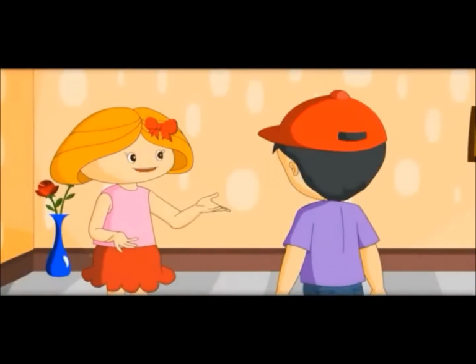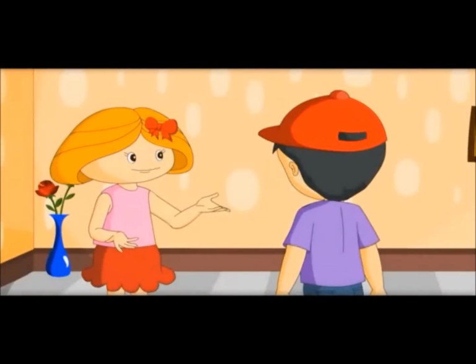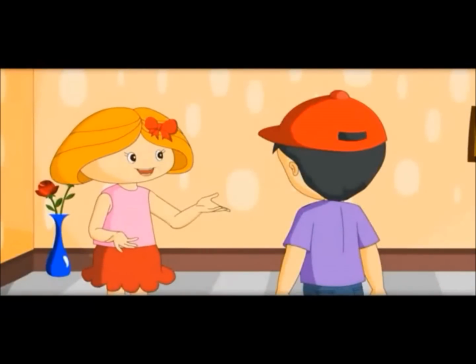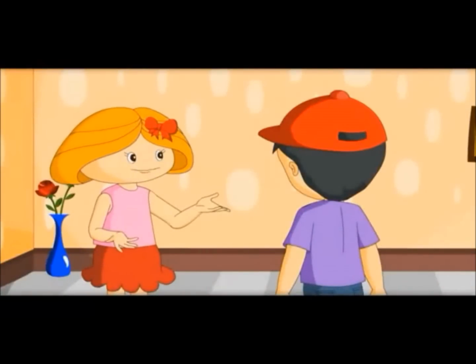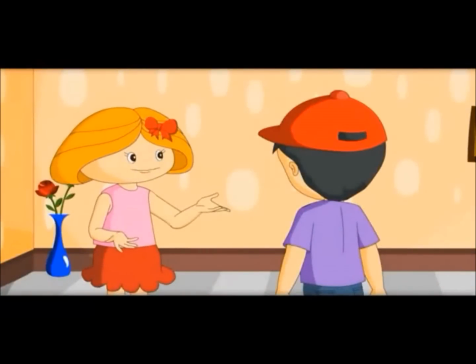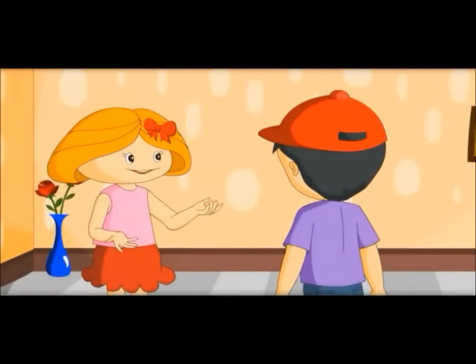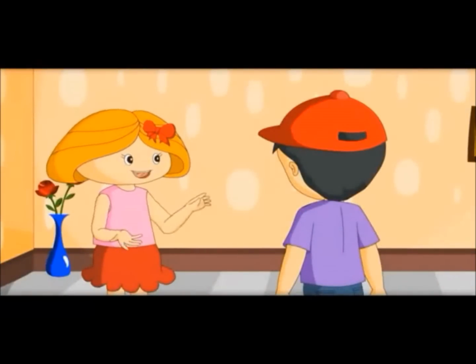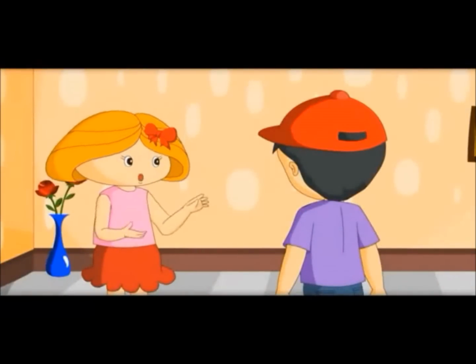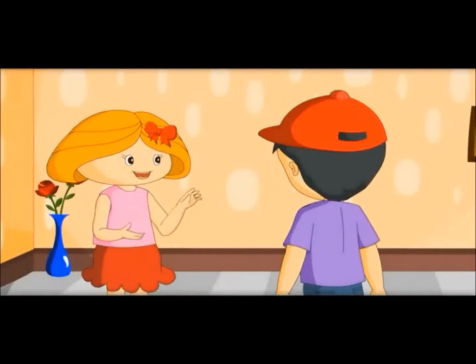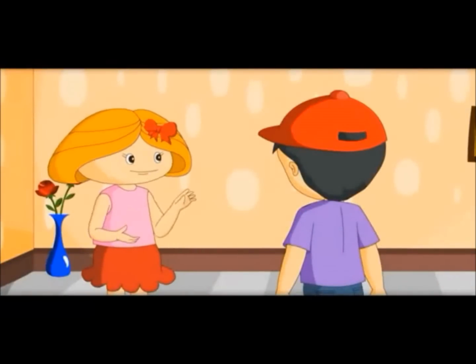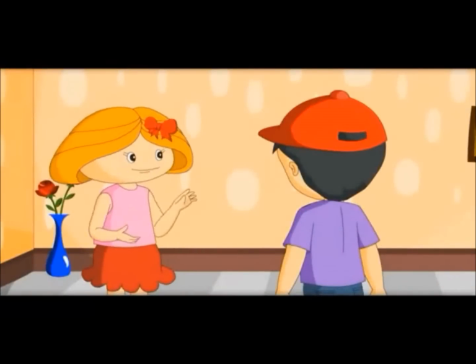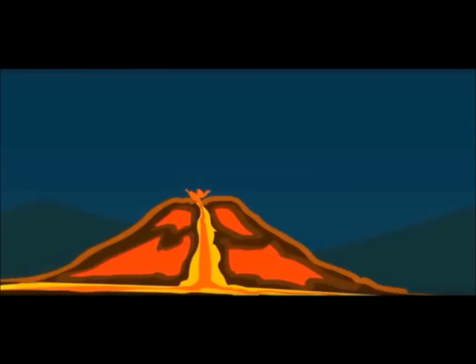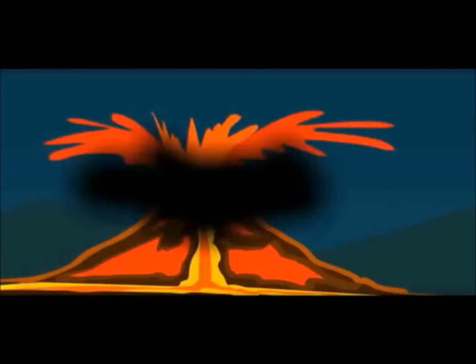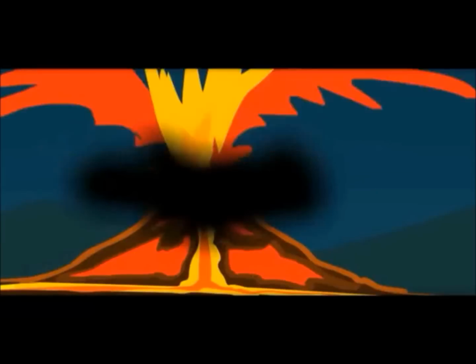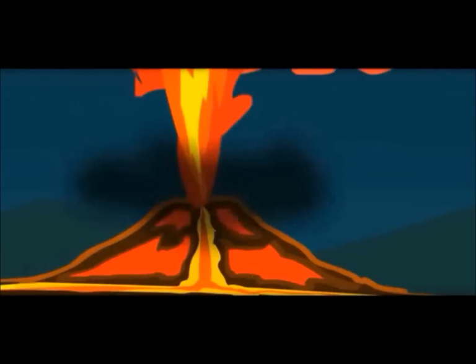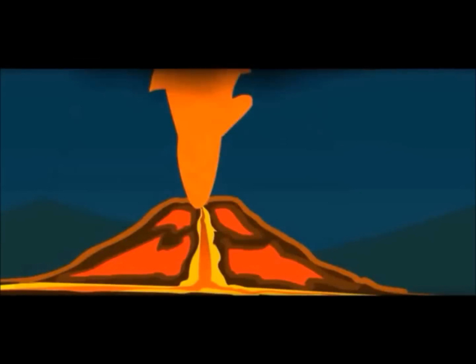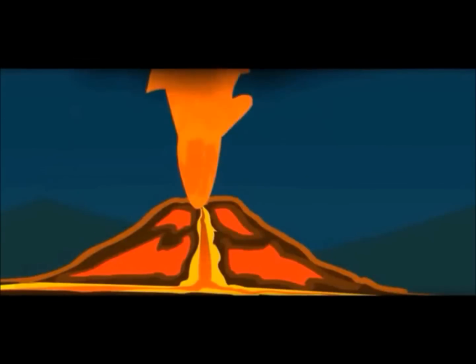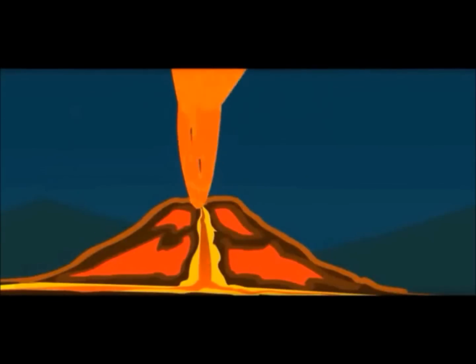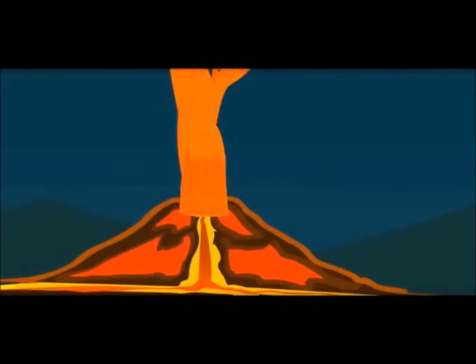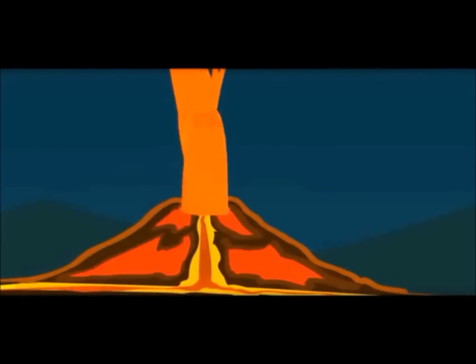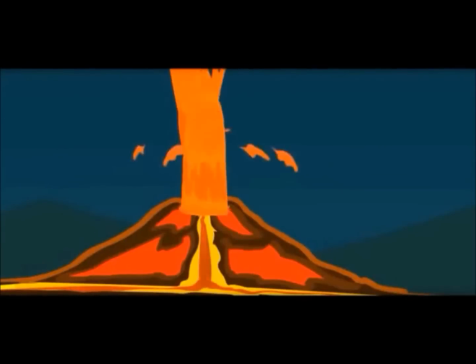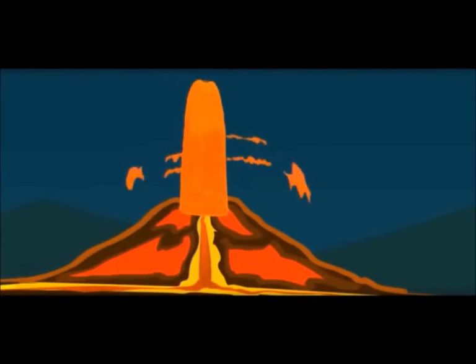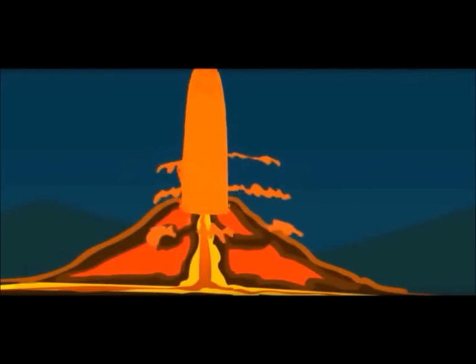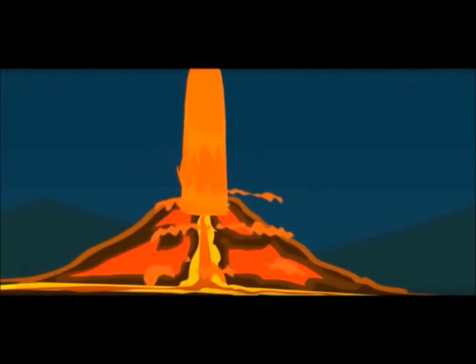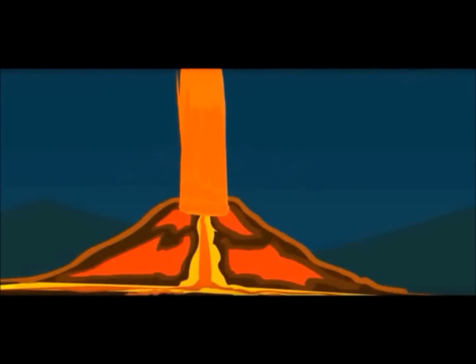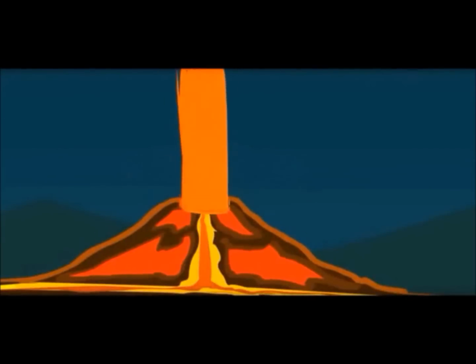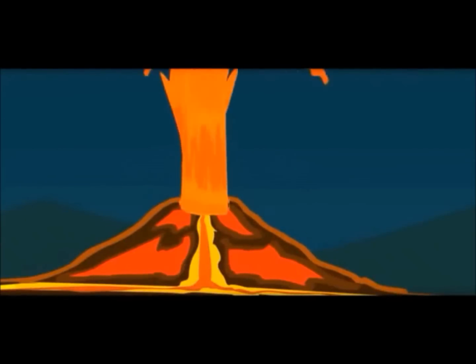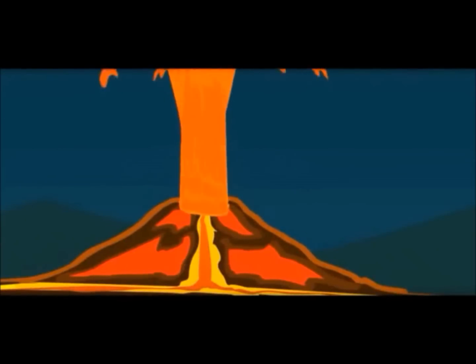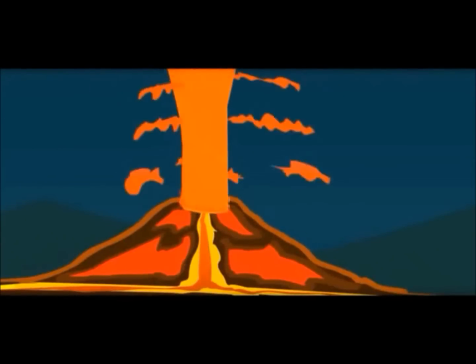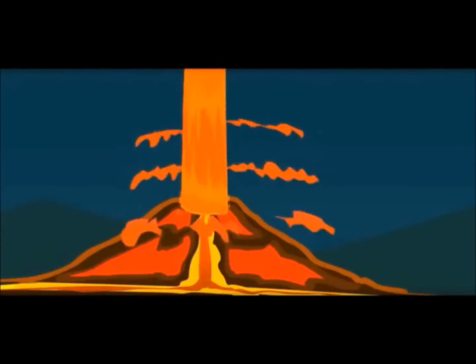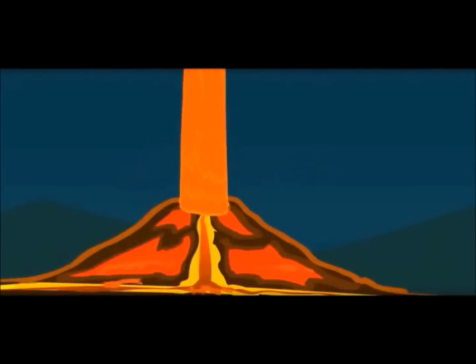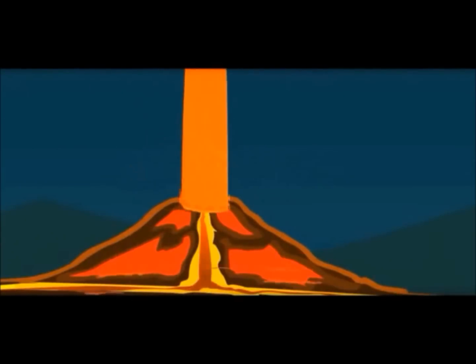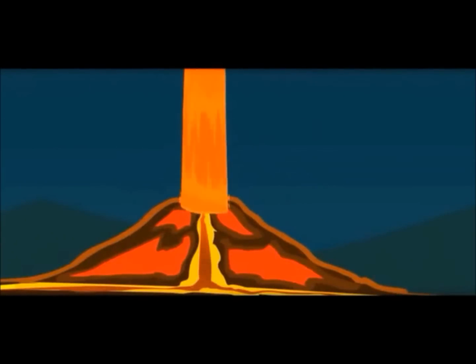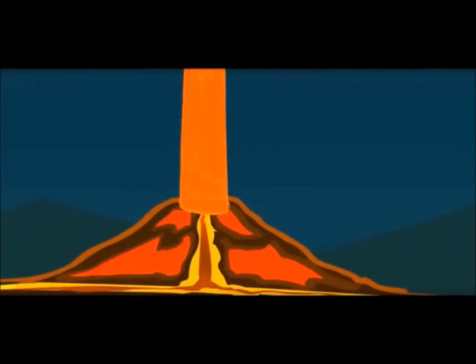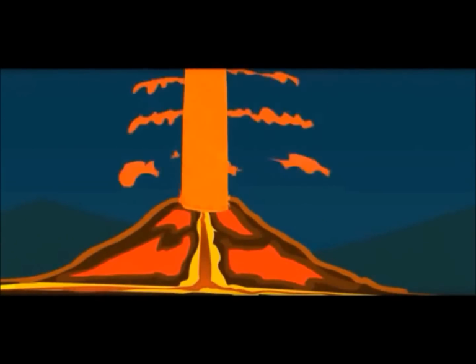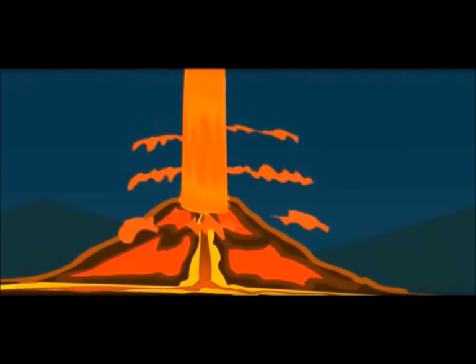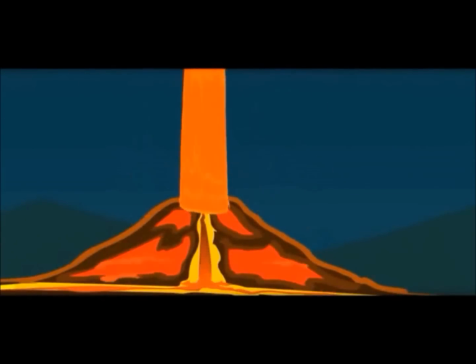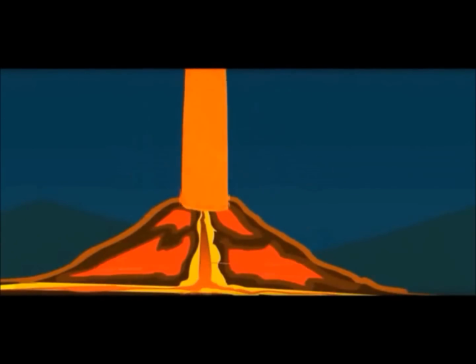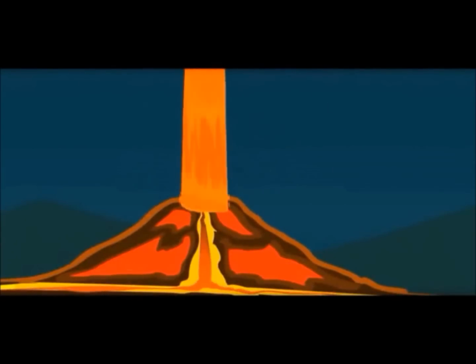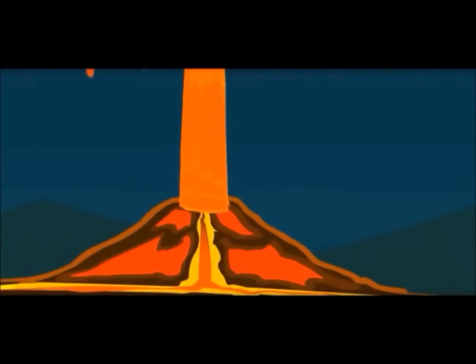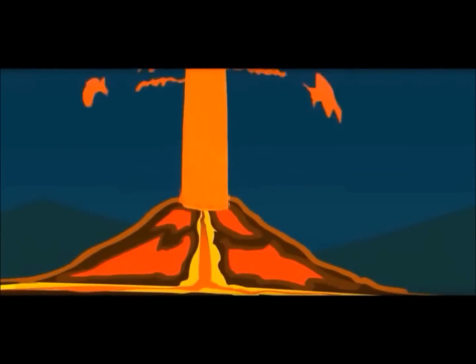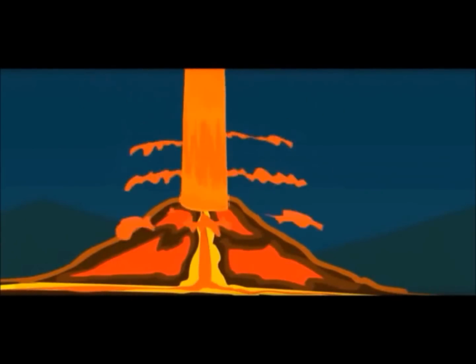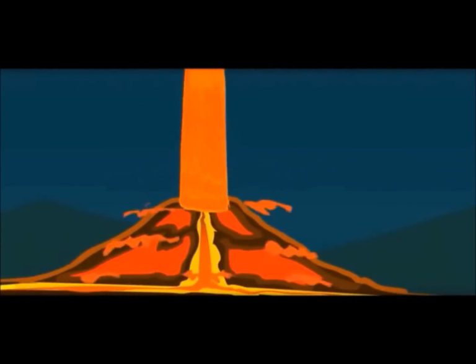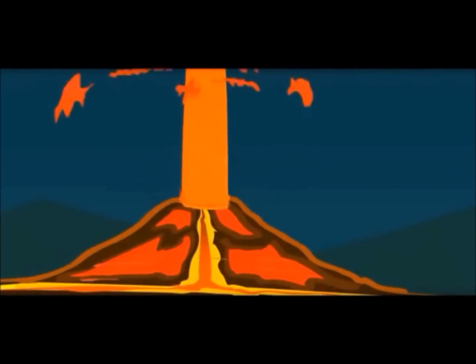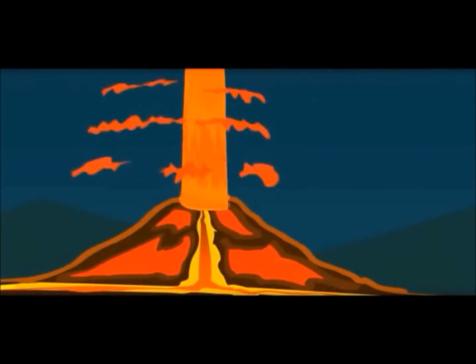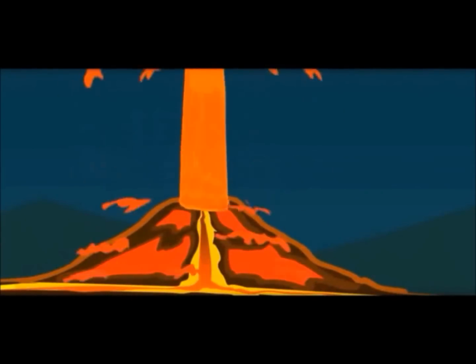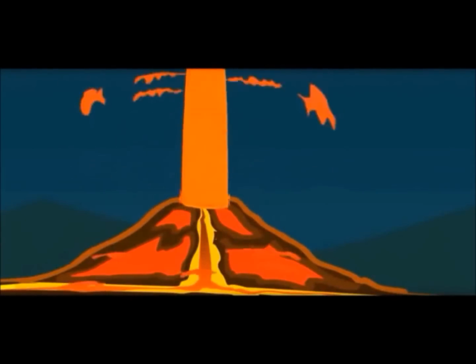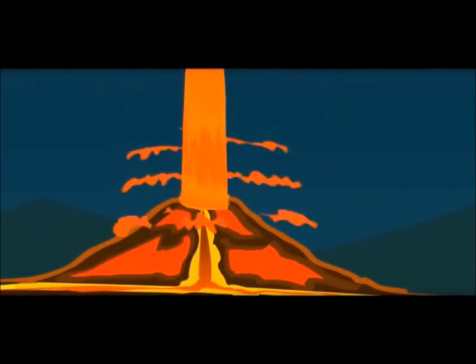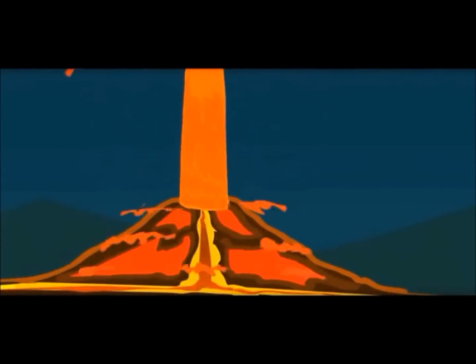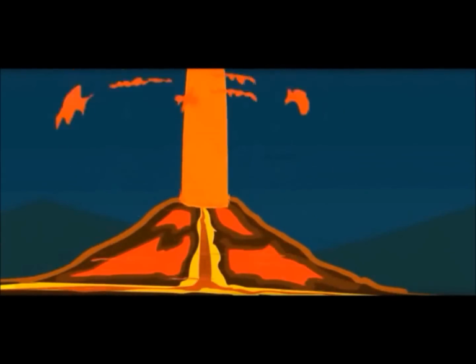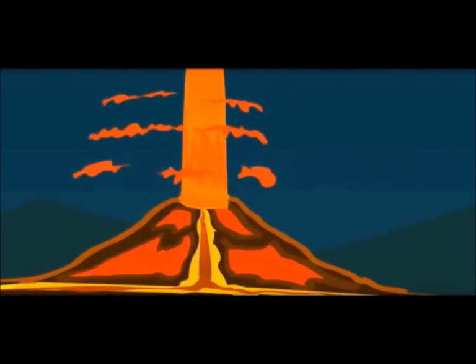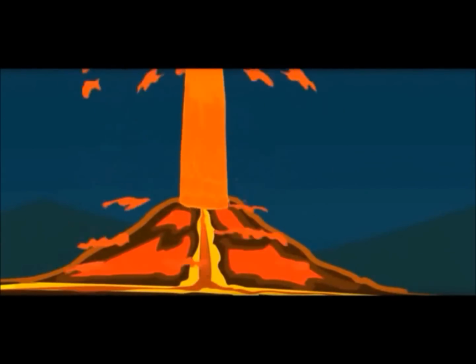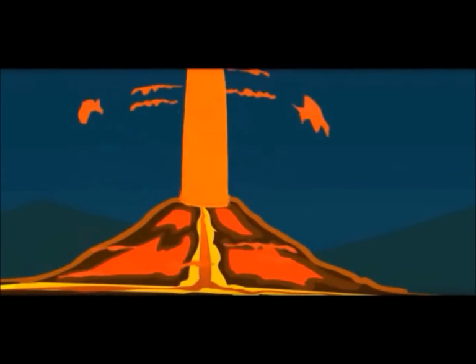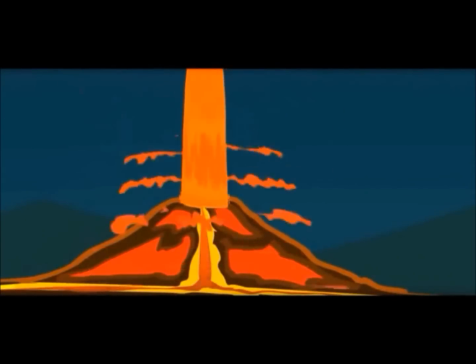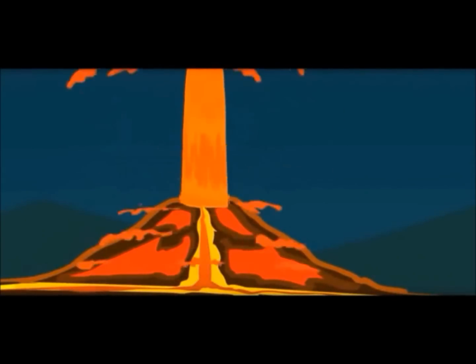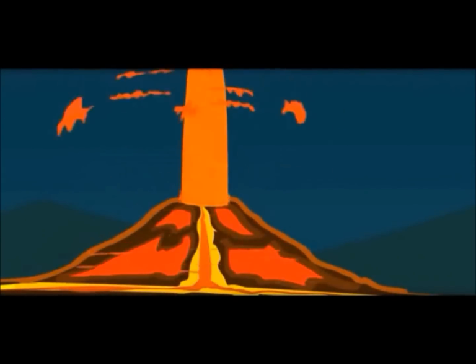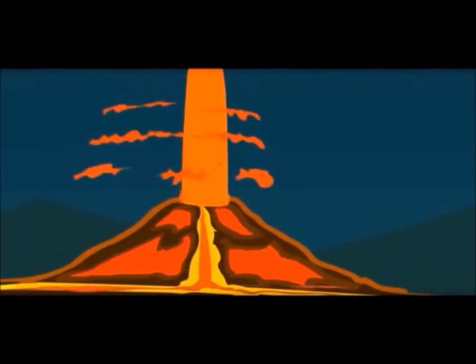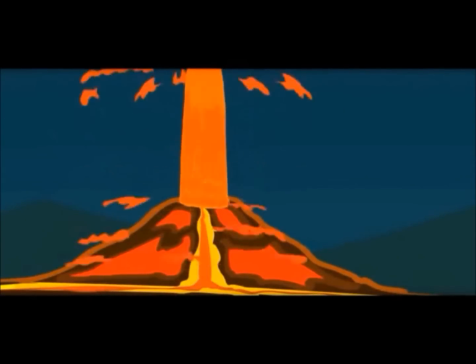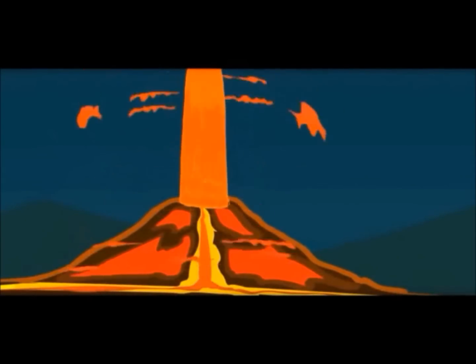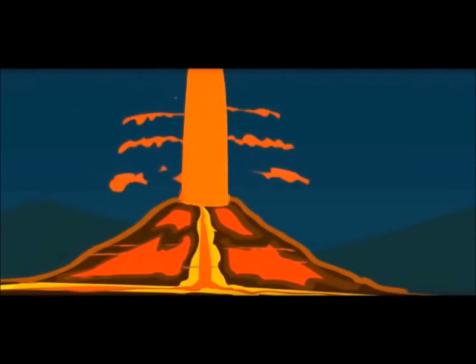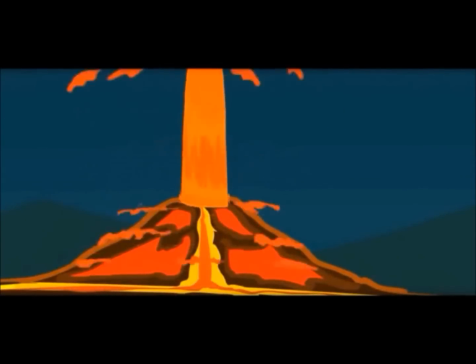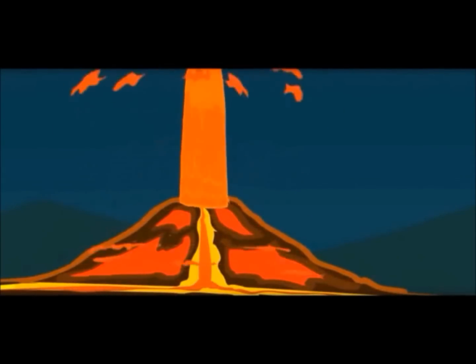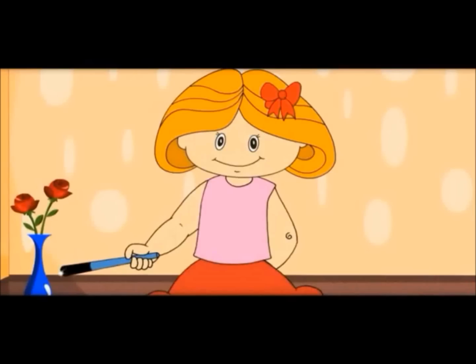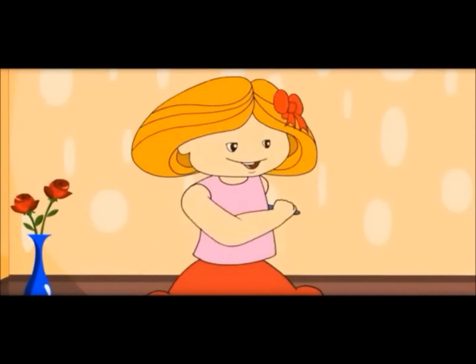Have you heard about volcanoes? Yes — when the Earth cracks and a lot of hot liquid and smoke comes out.